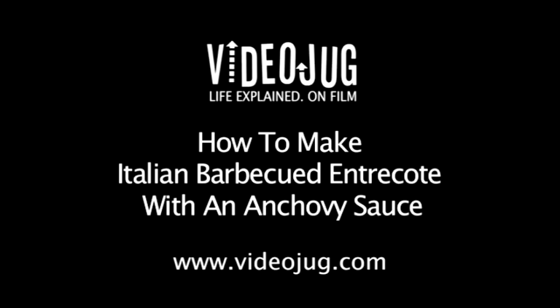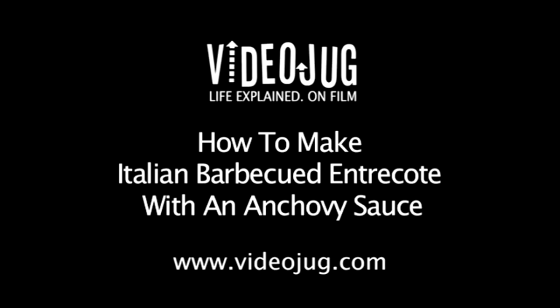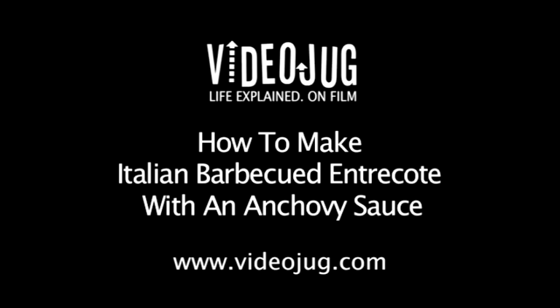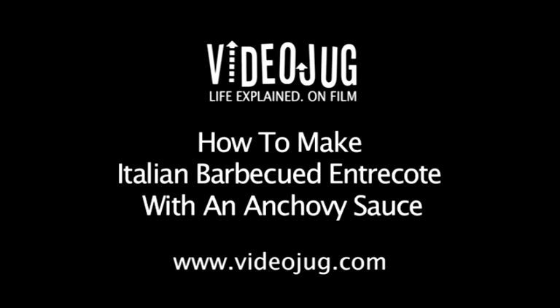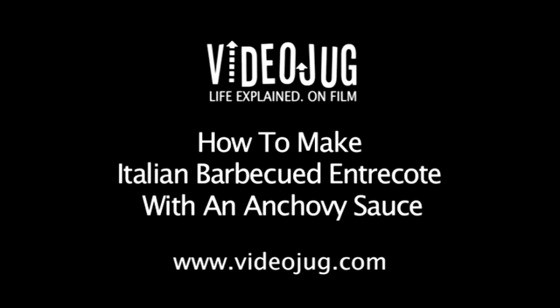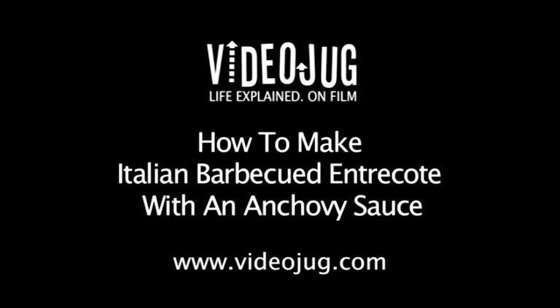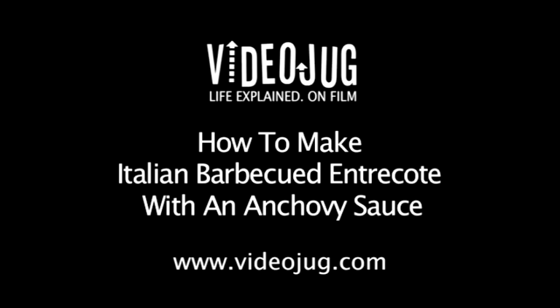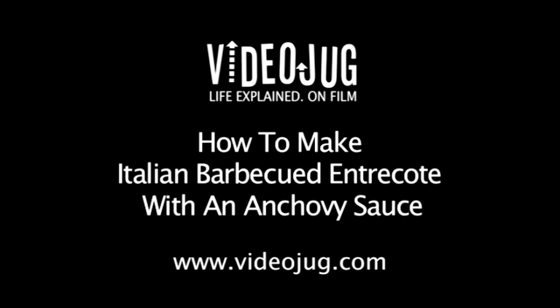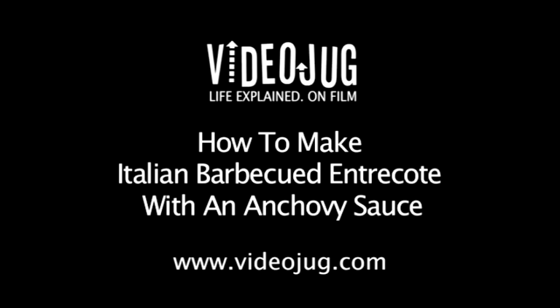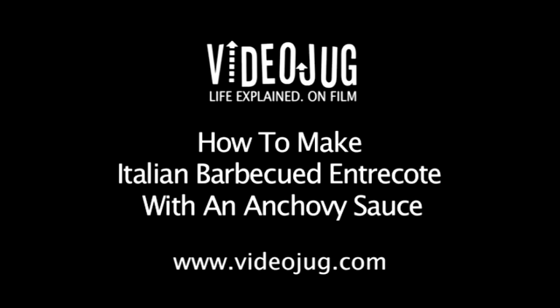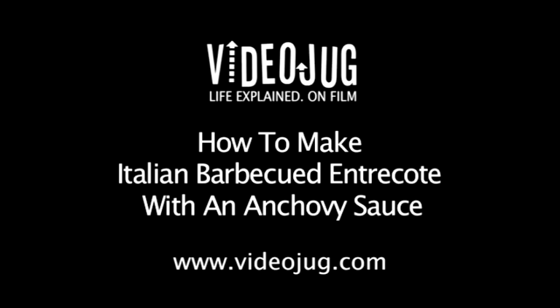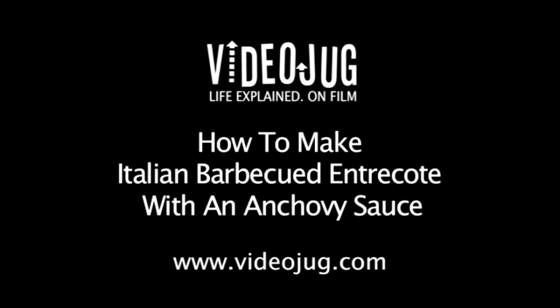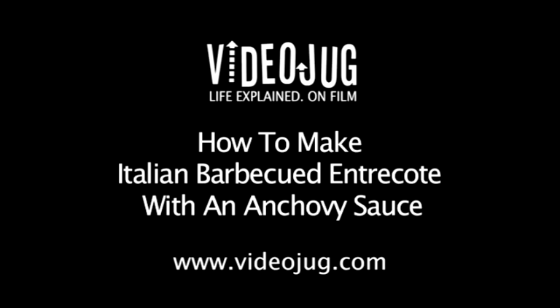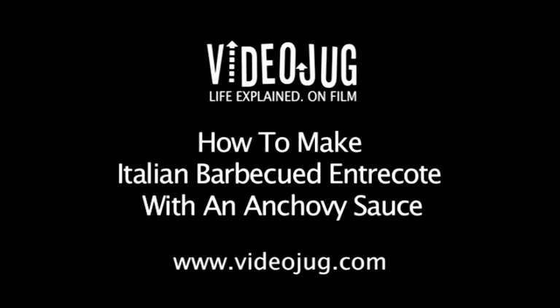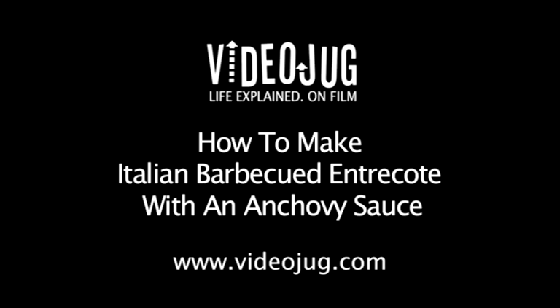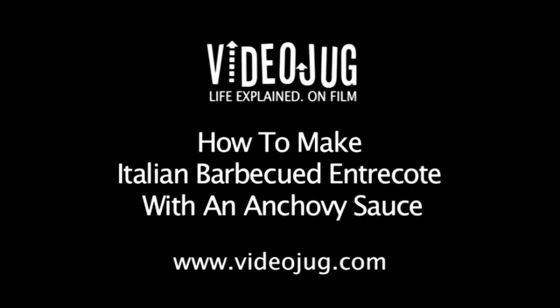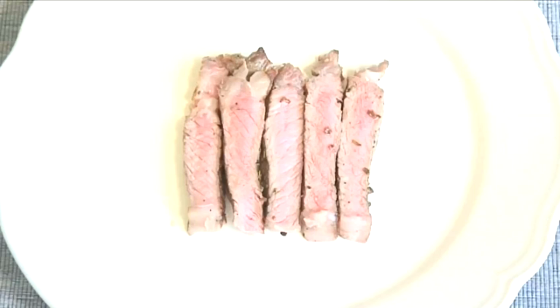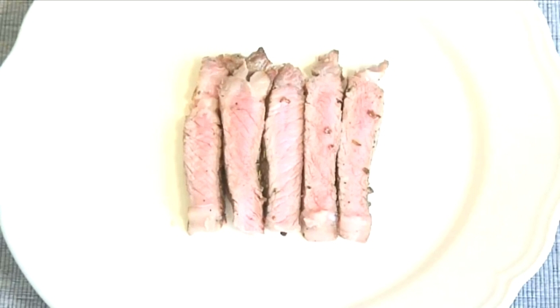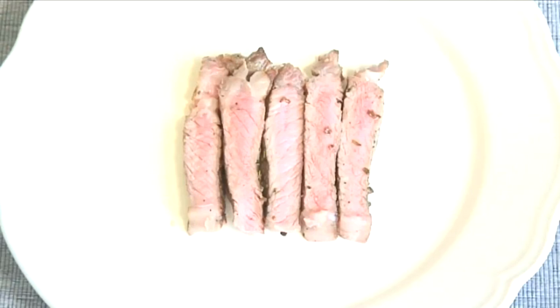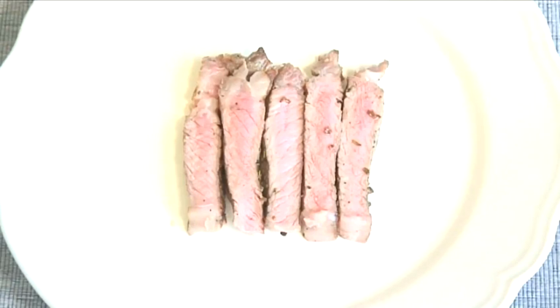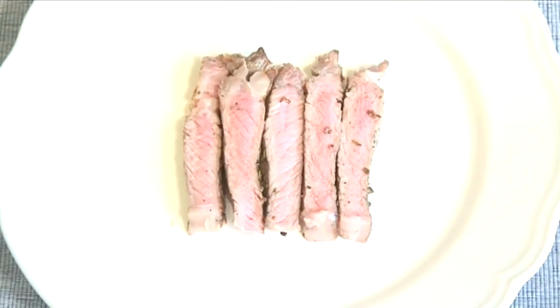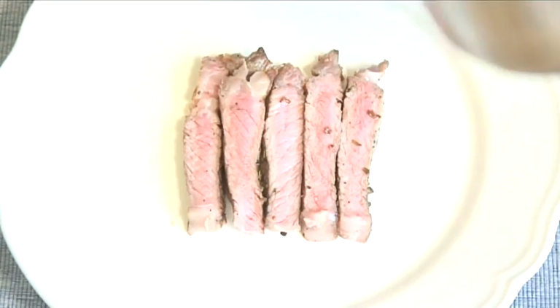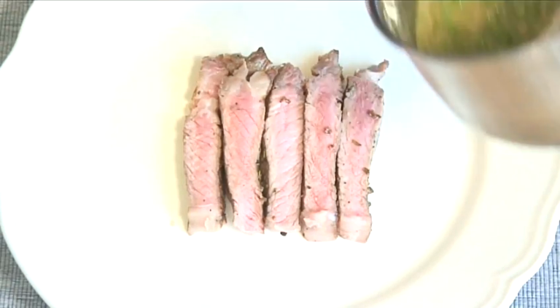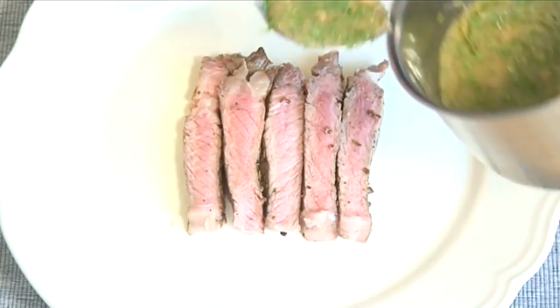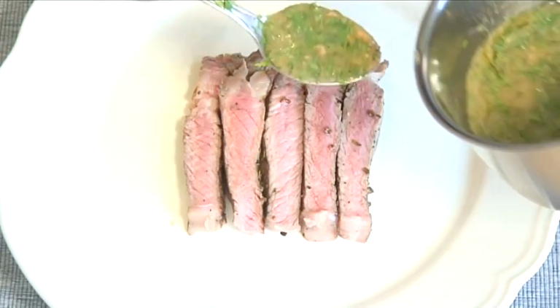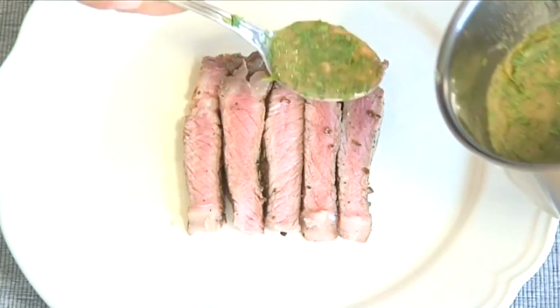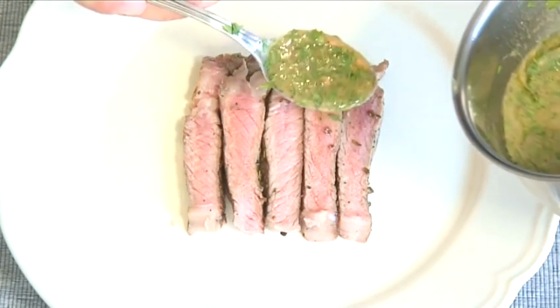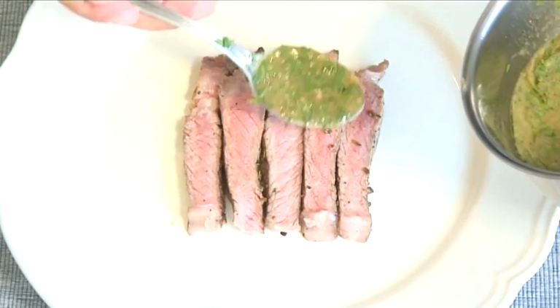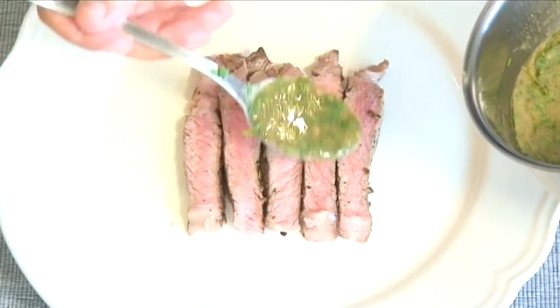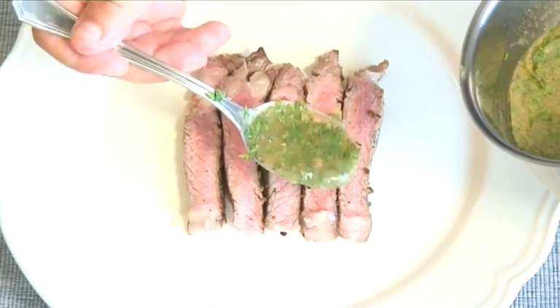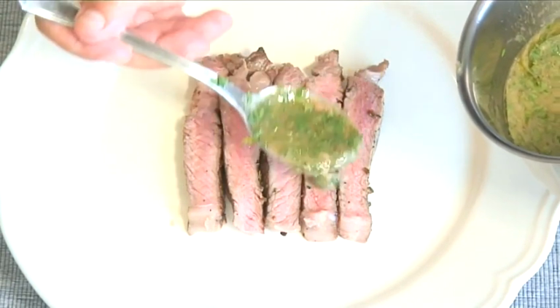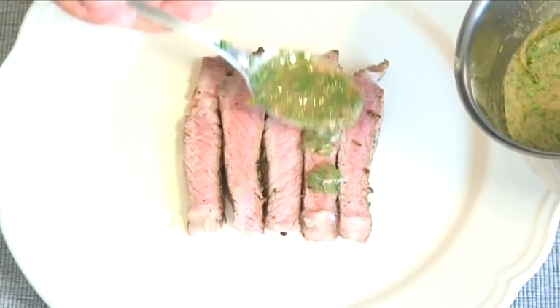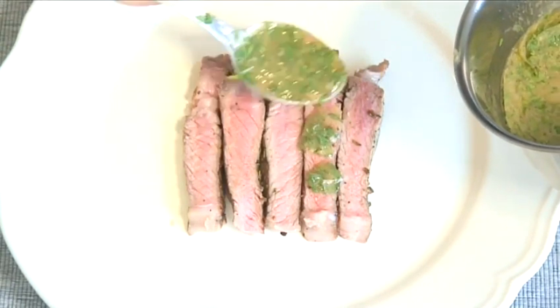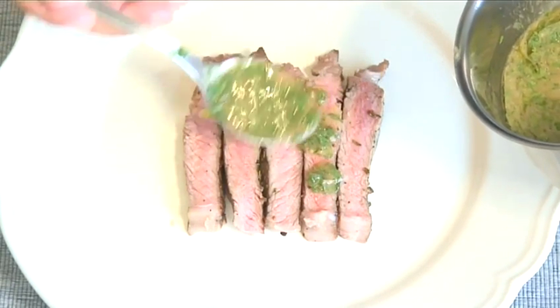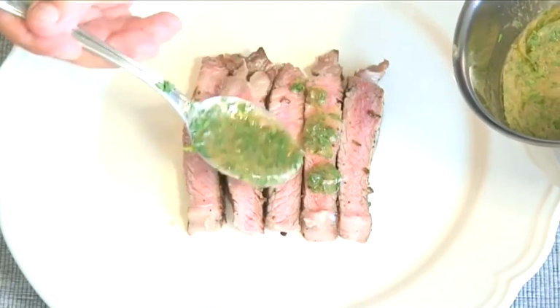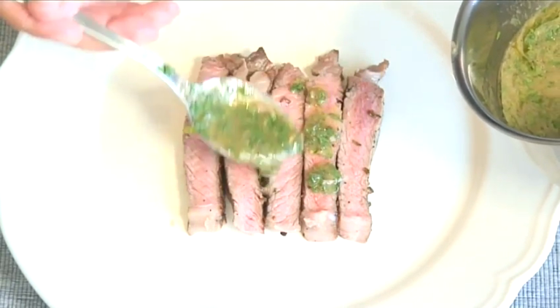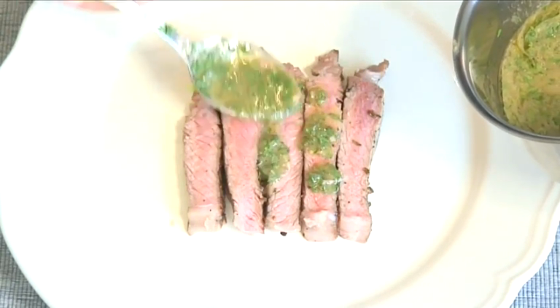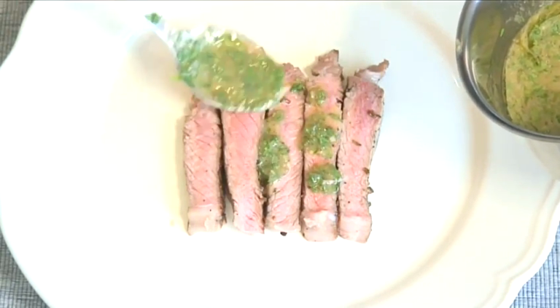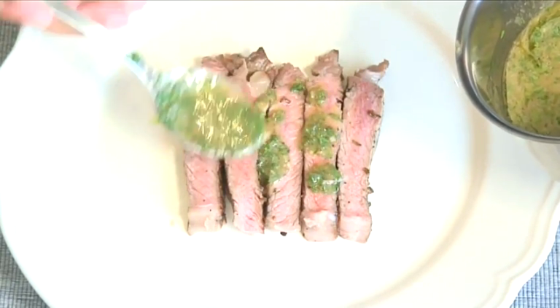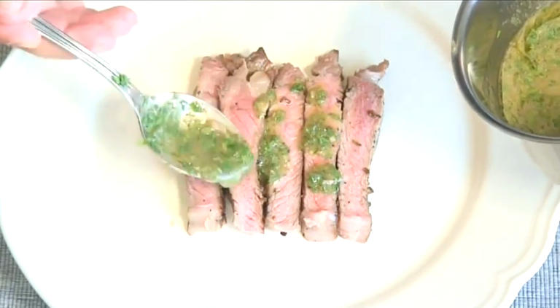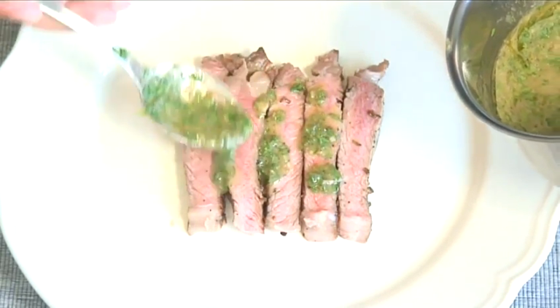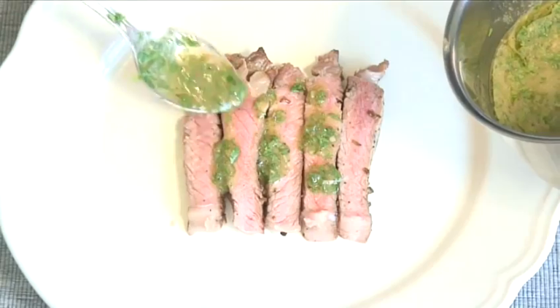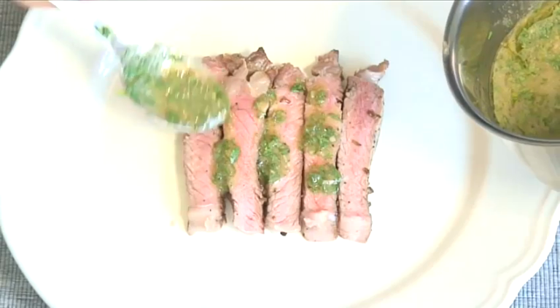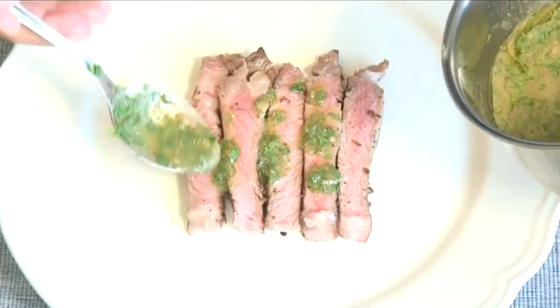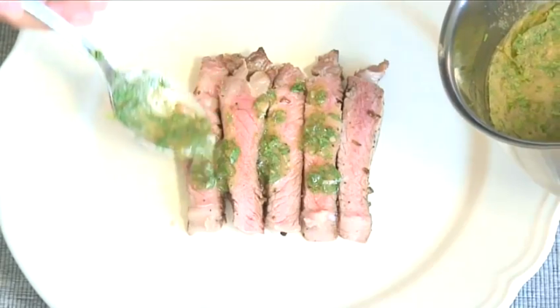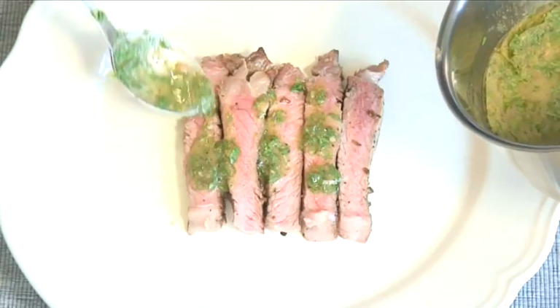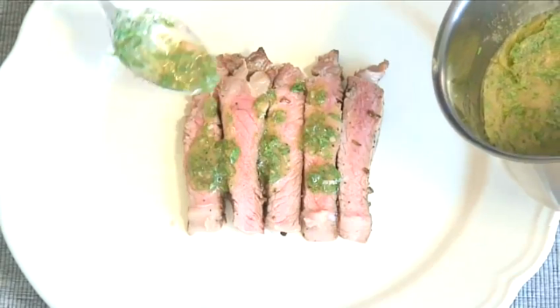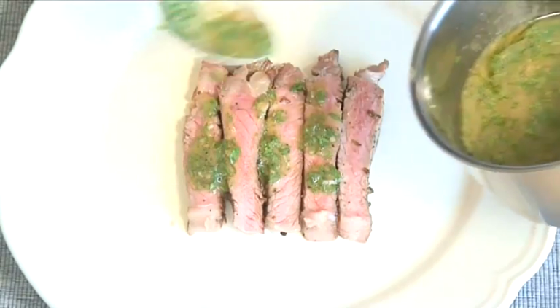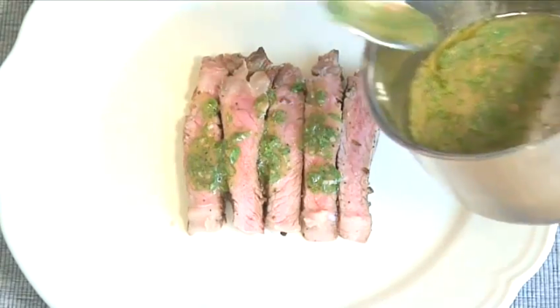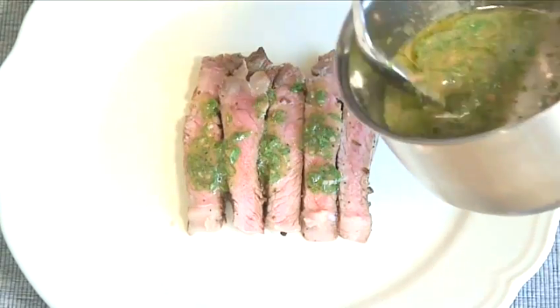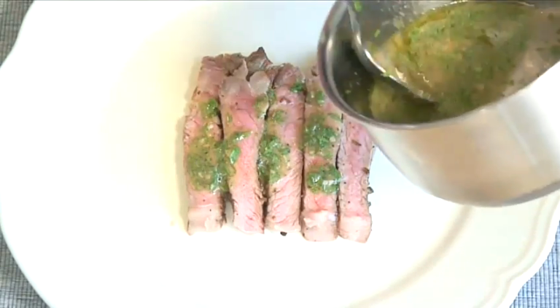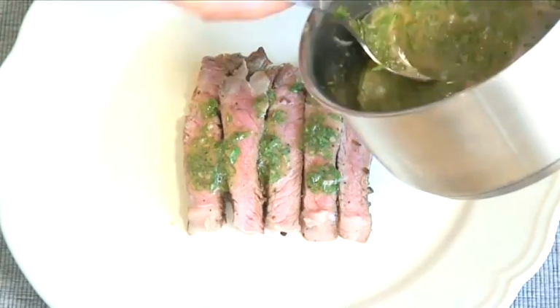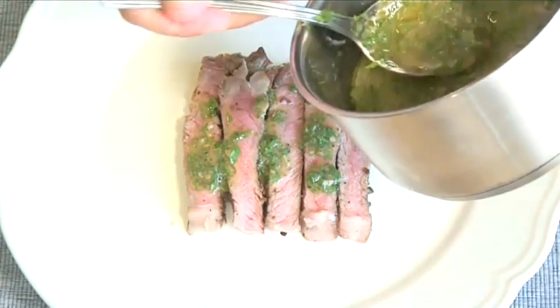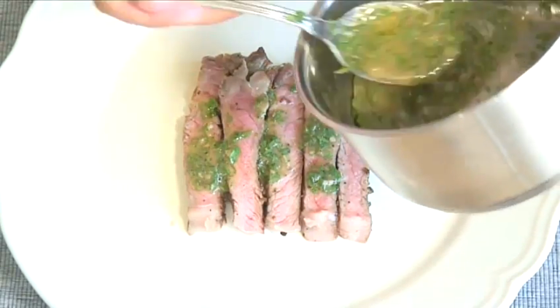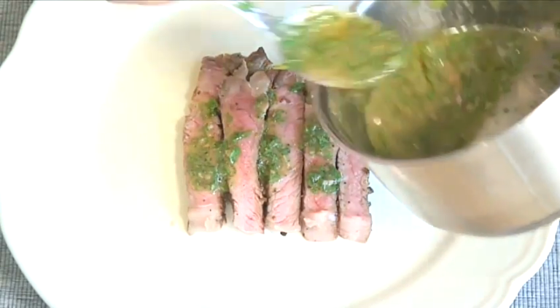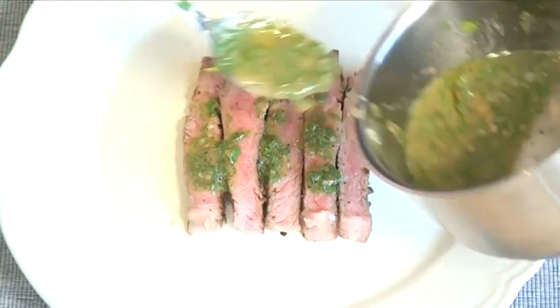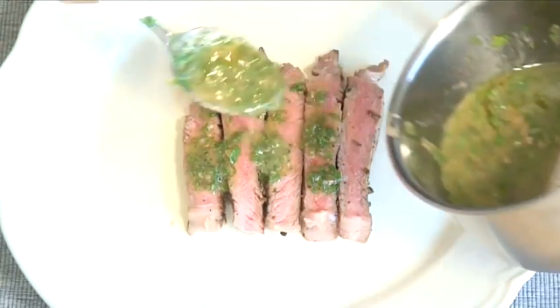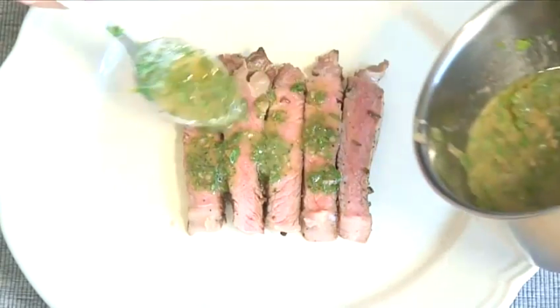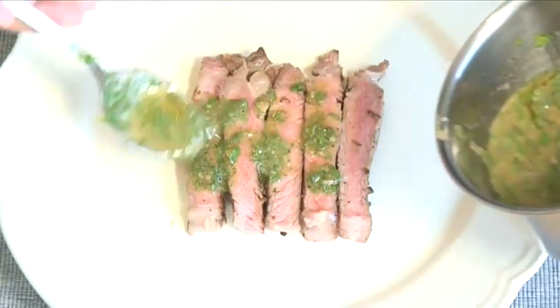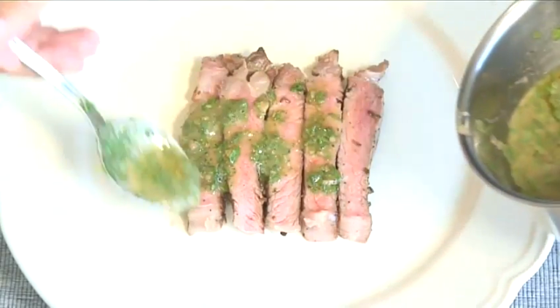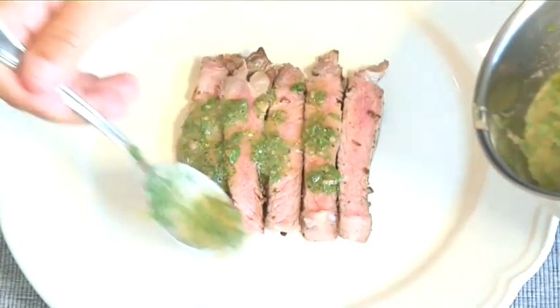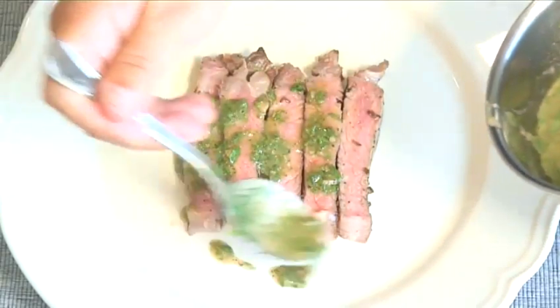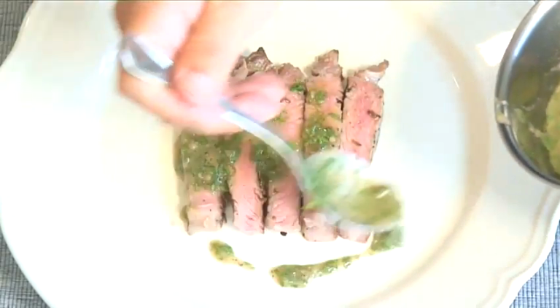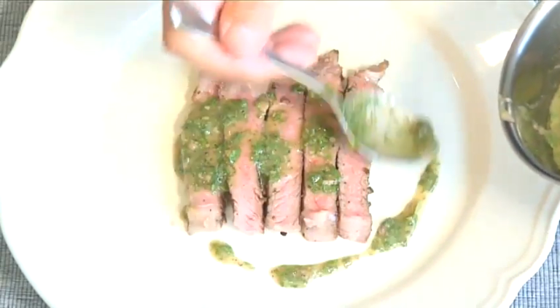Hello and welcome to VideoJug. We're going to make an Italian barbecued entrecot with an anchovy sauce.